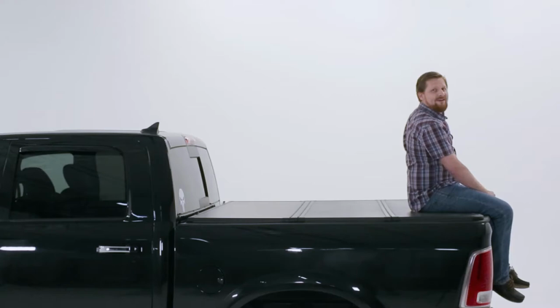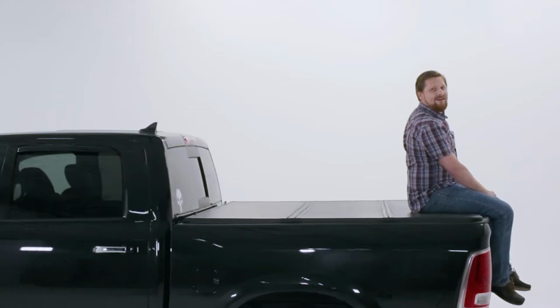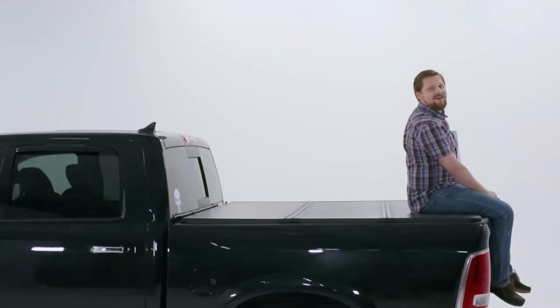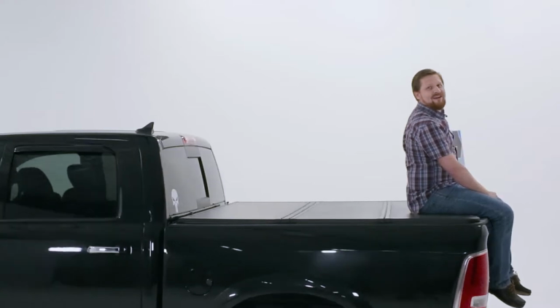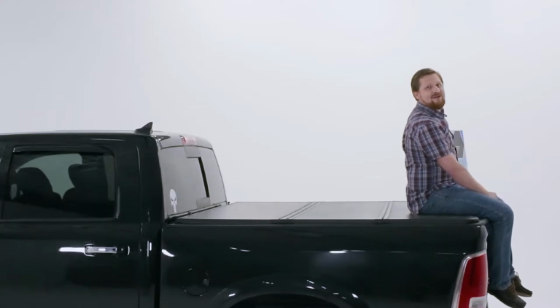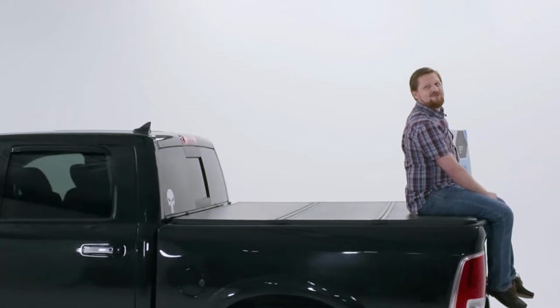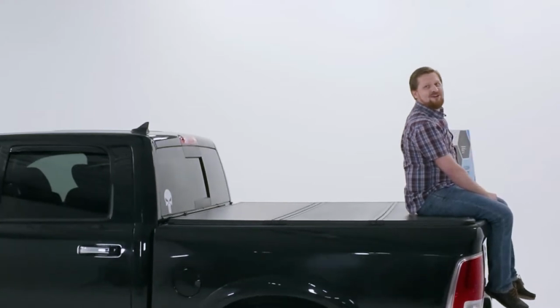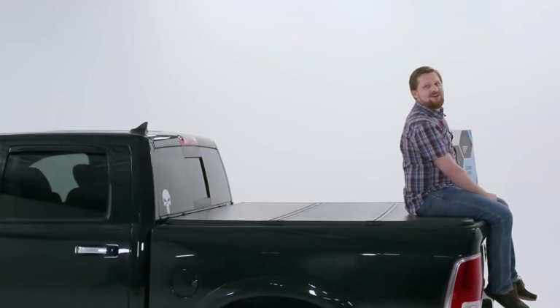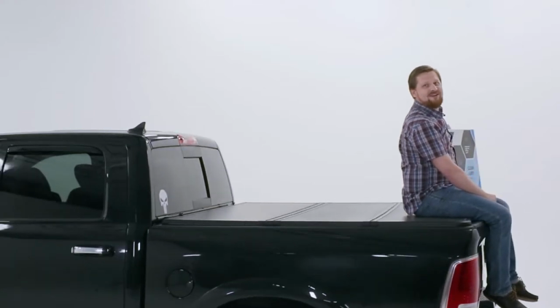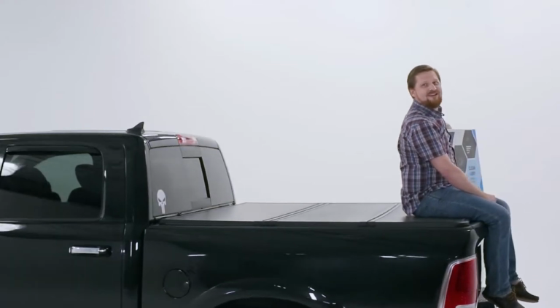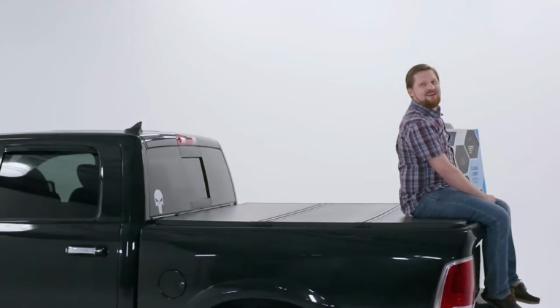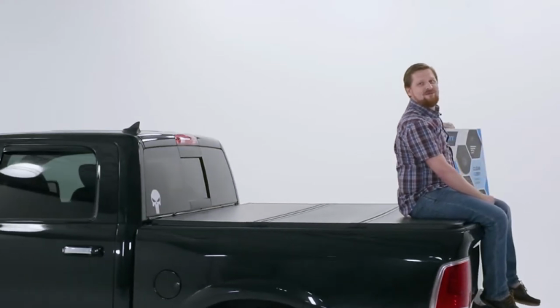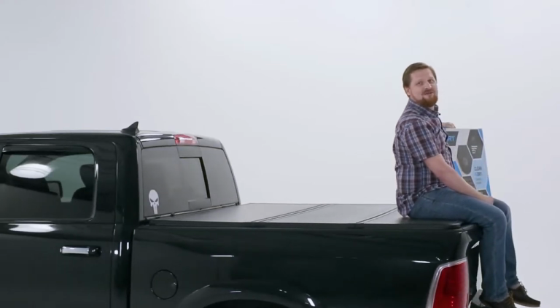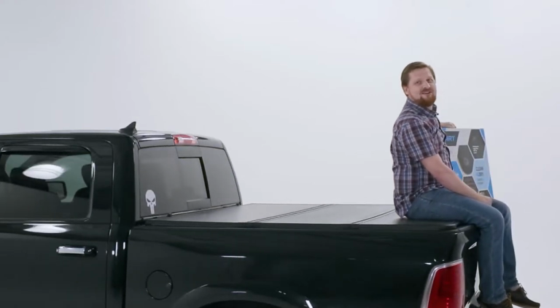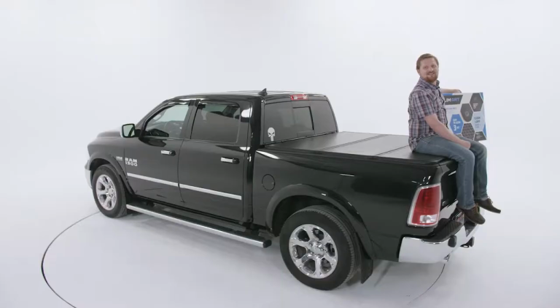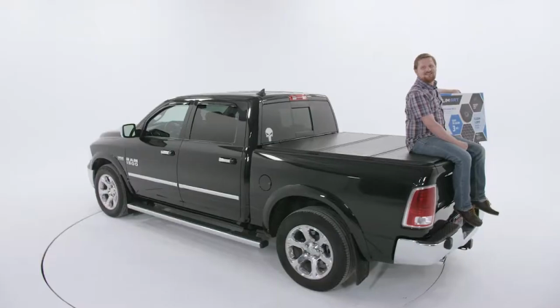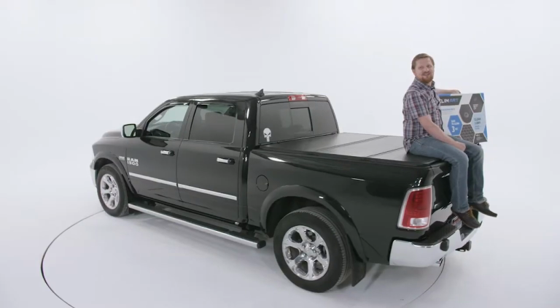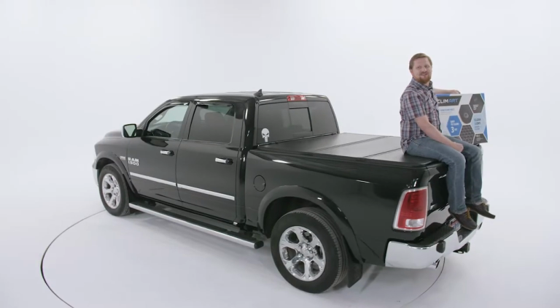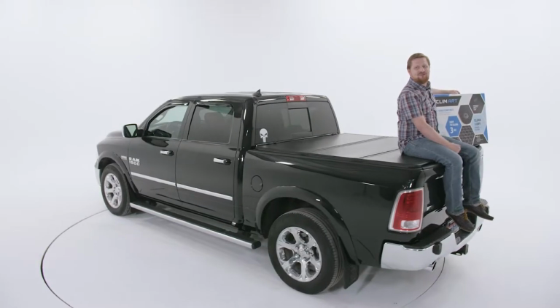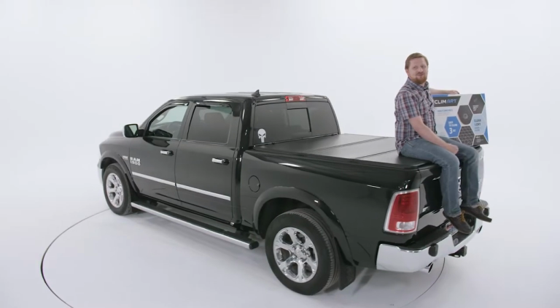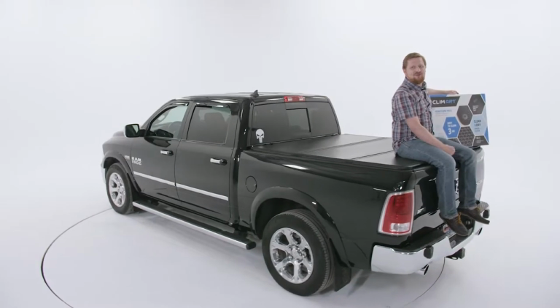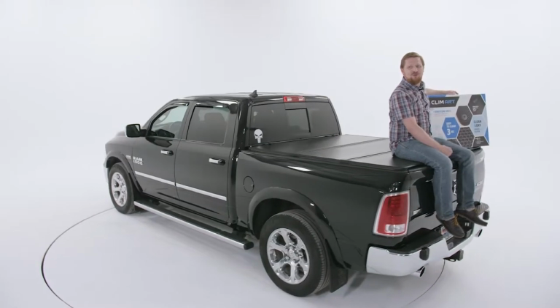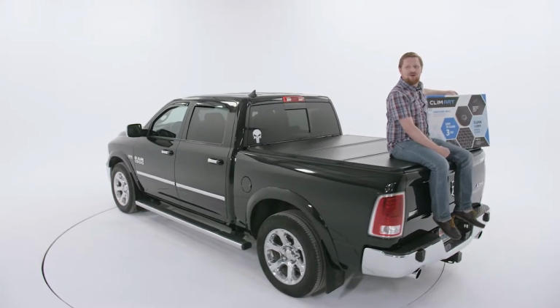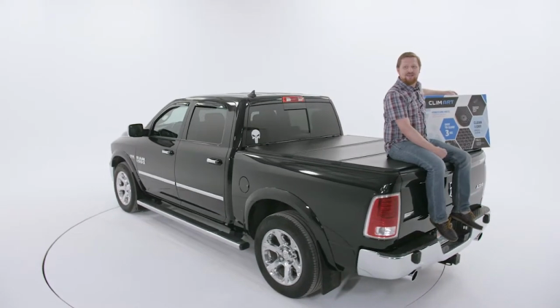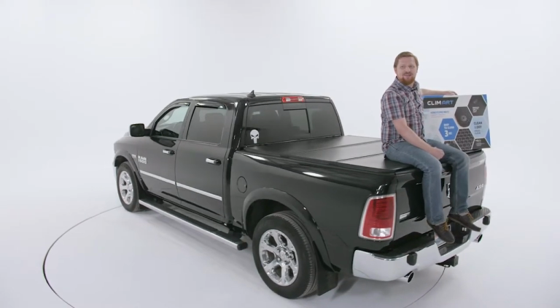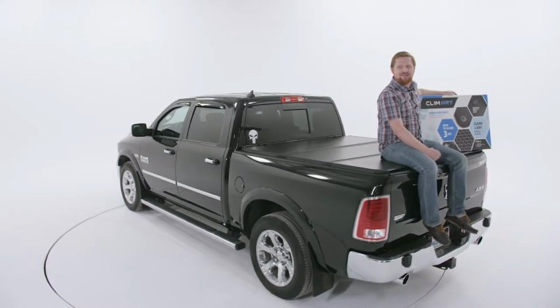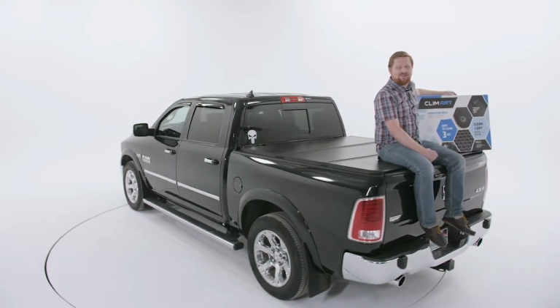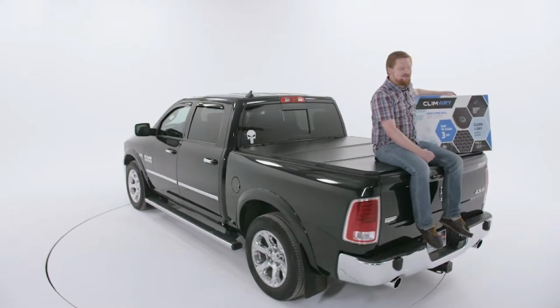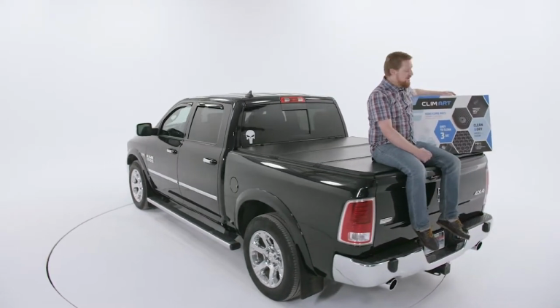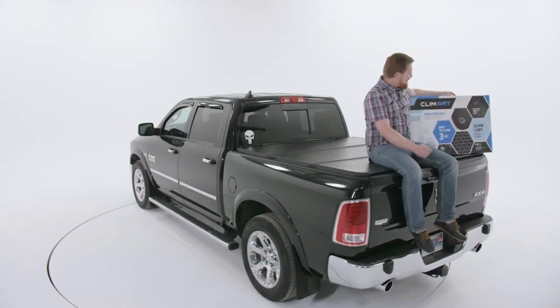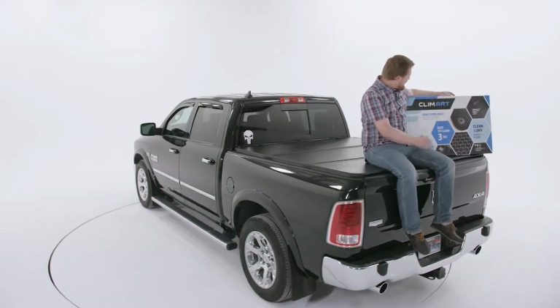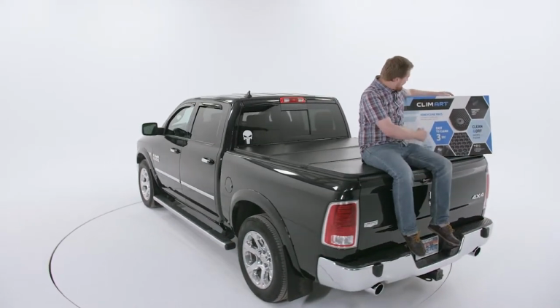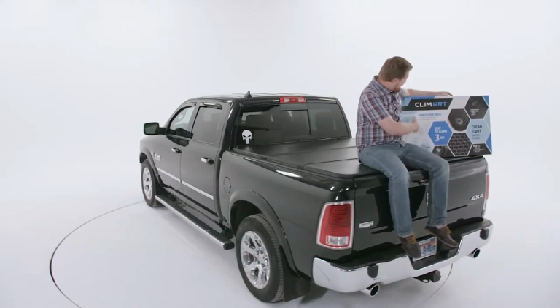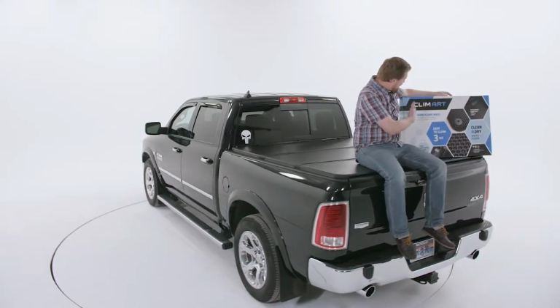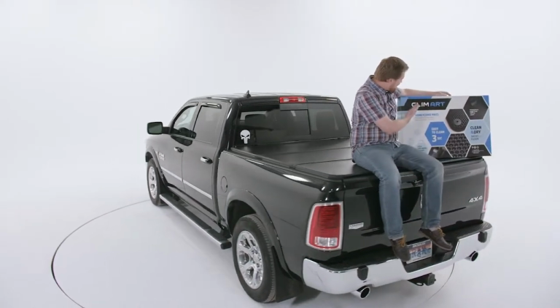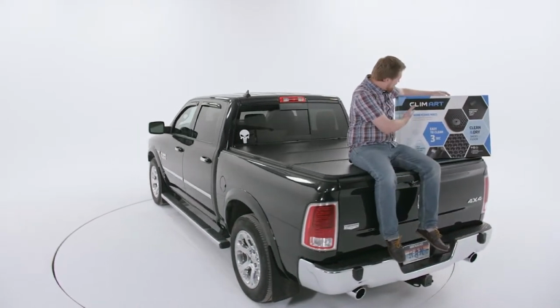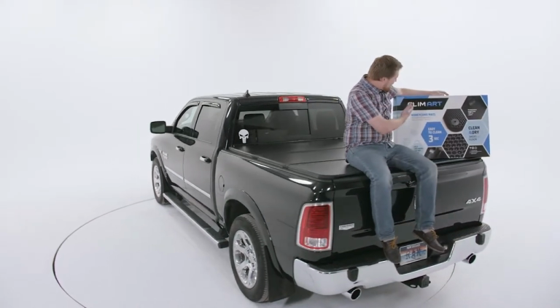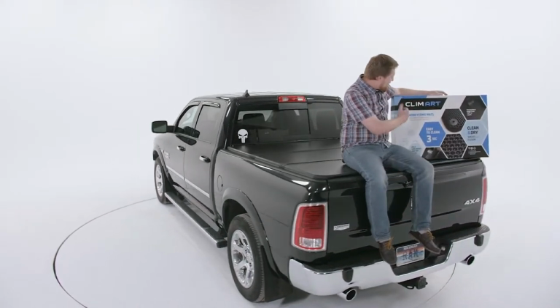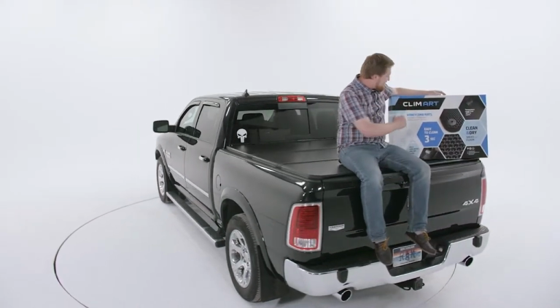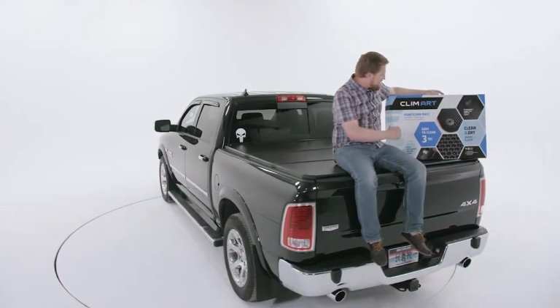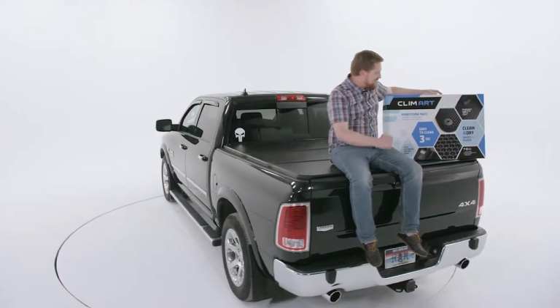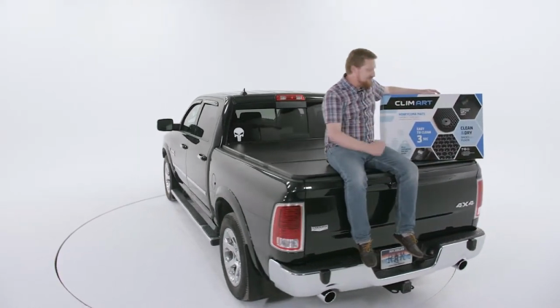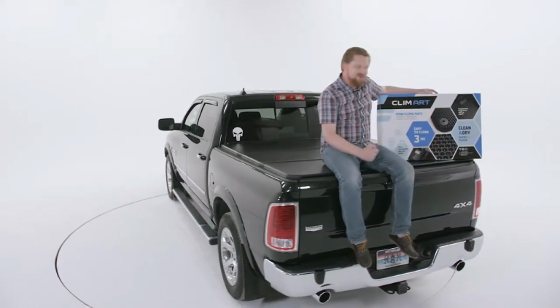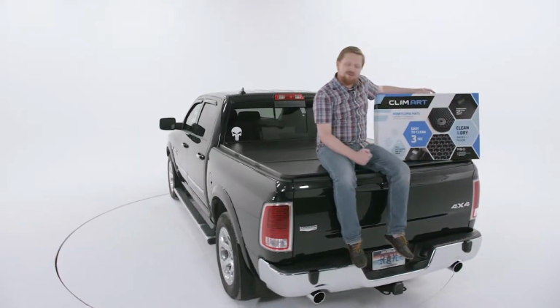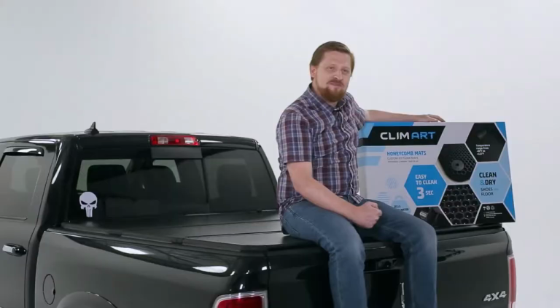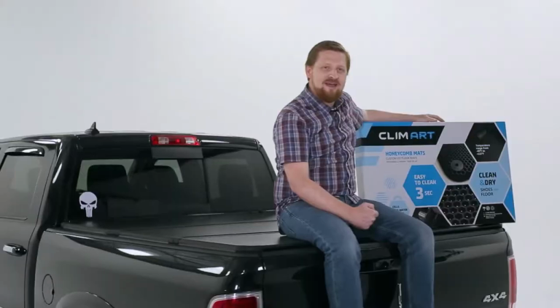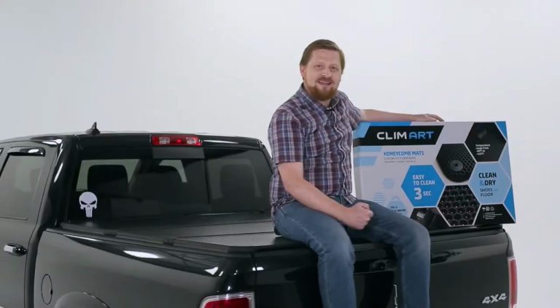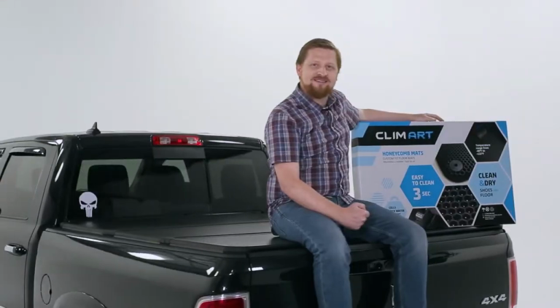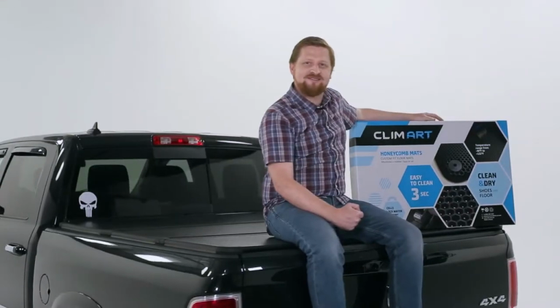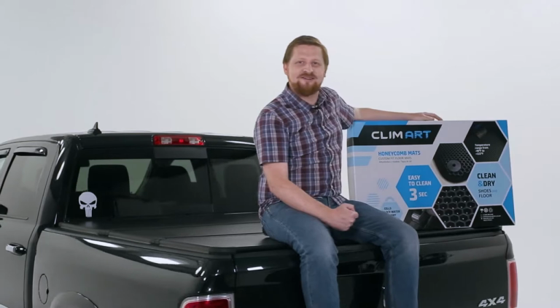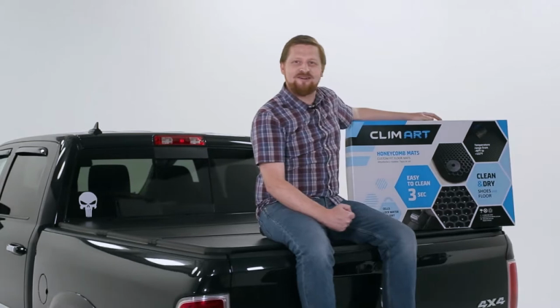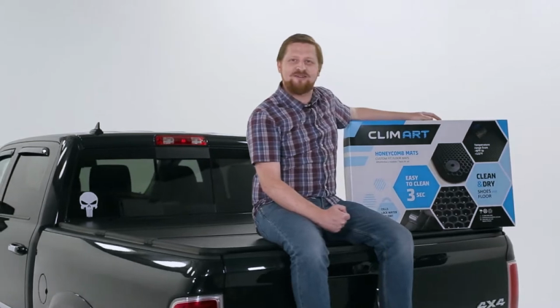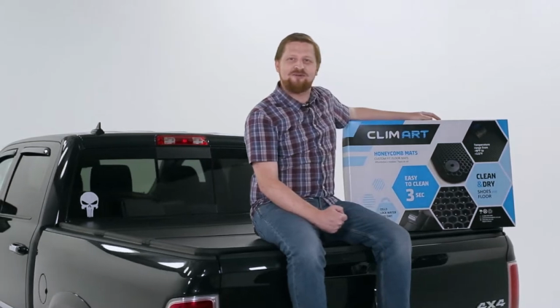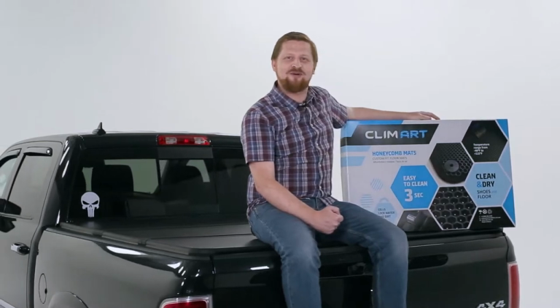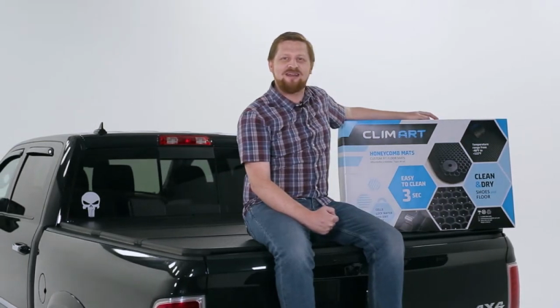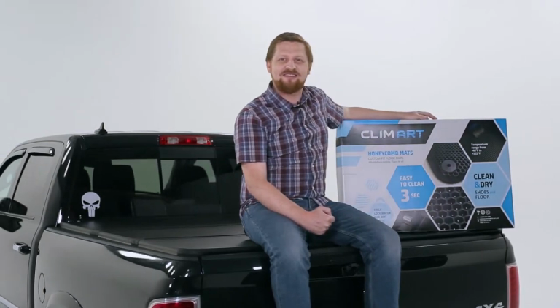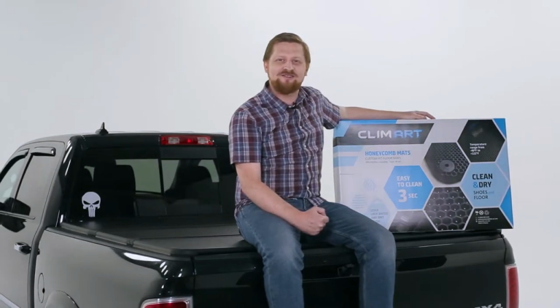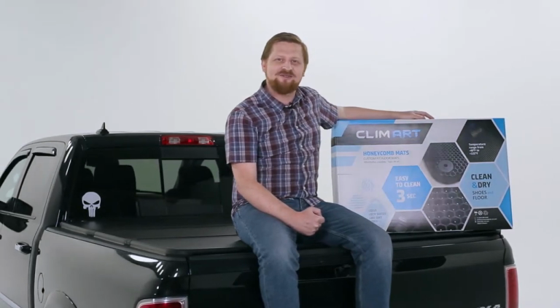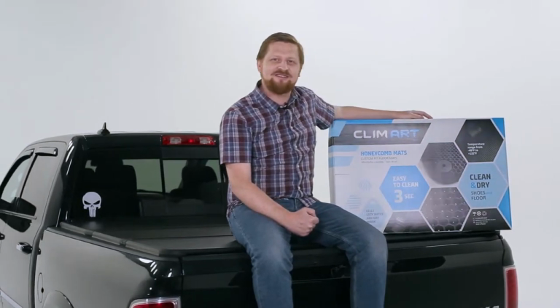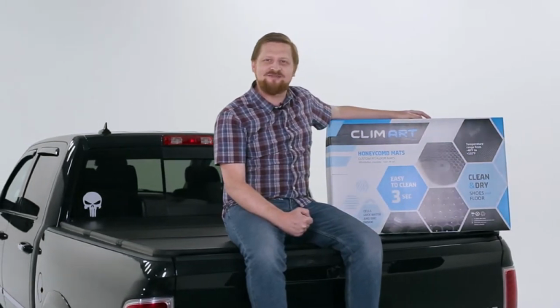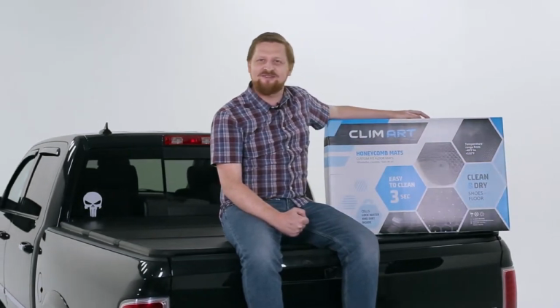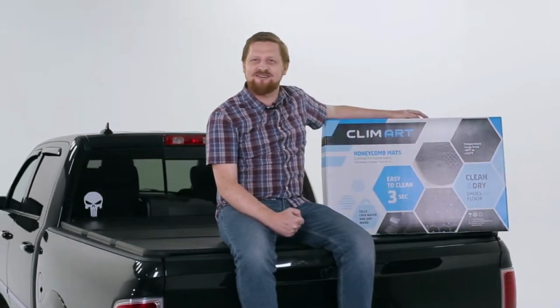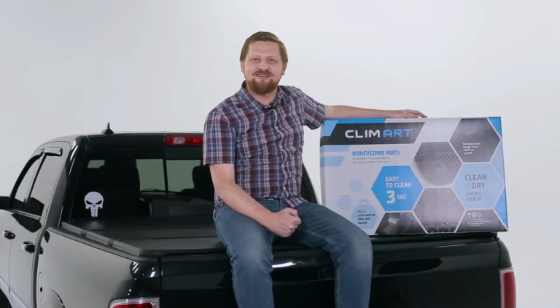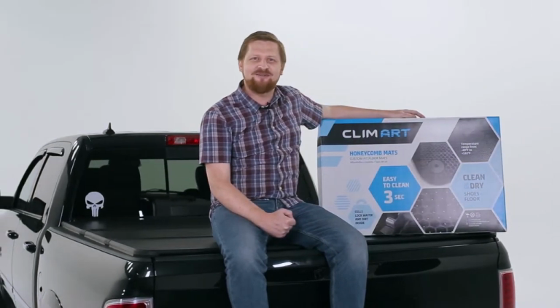Hi, I'm John, and I'm here to tell you why Klimart custom-fit mats are the right choice for you.